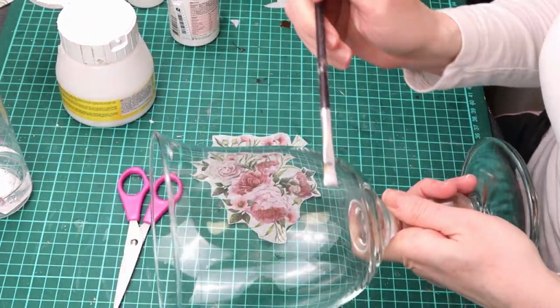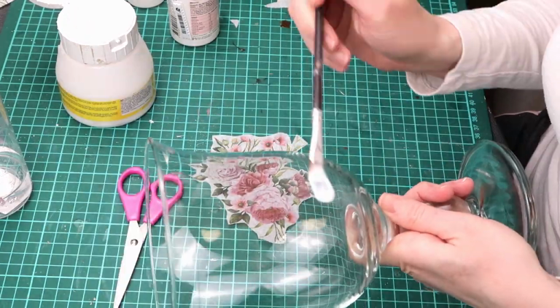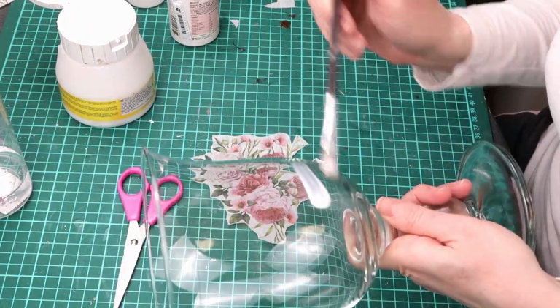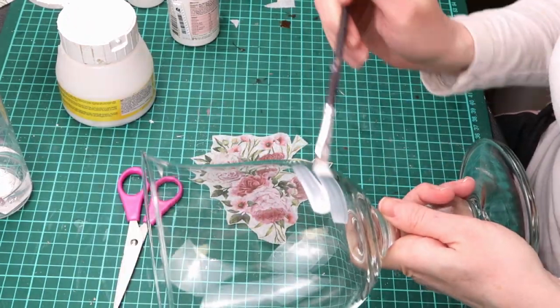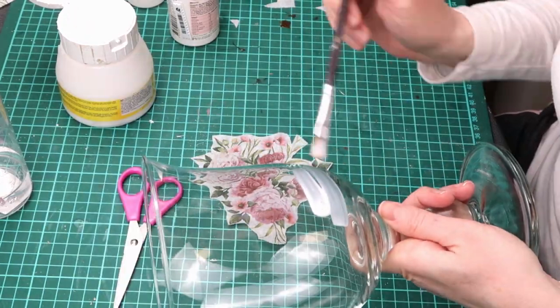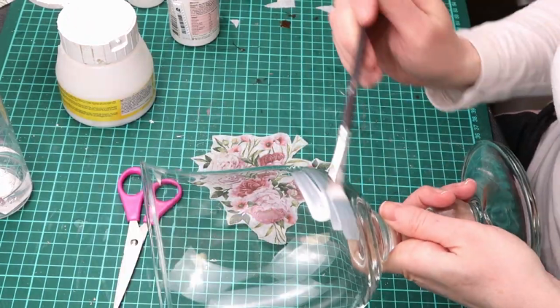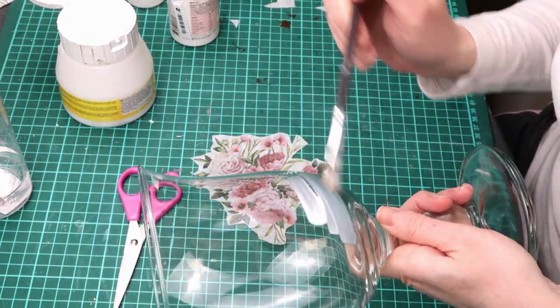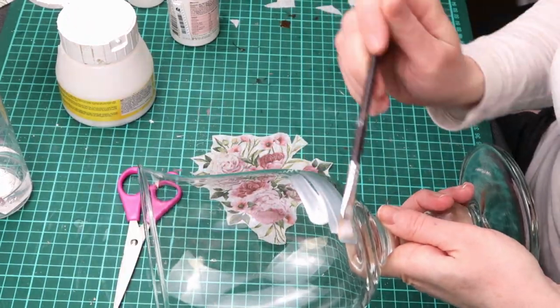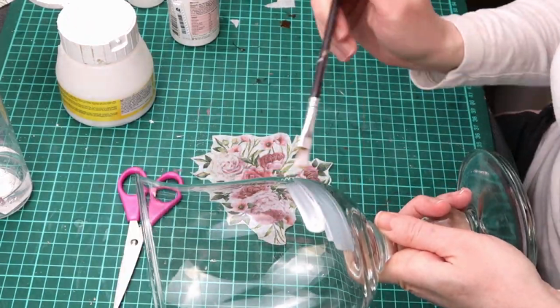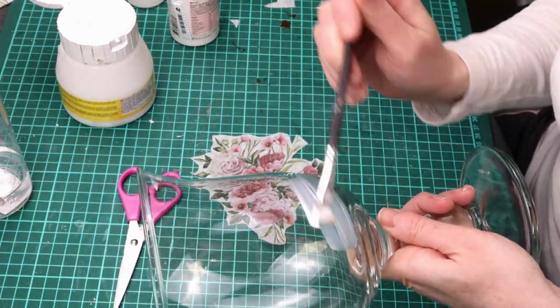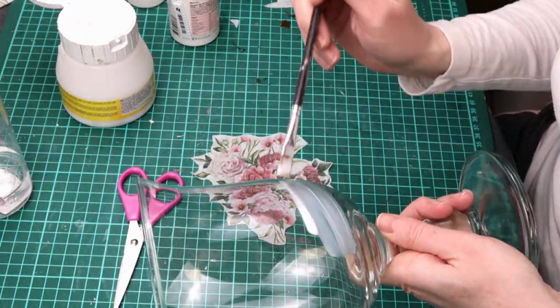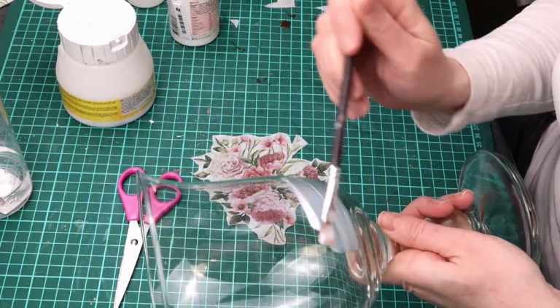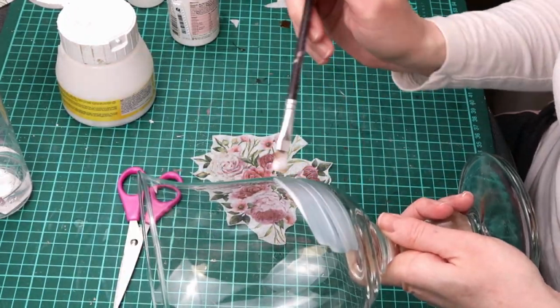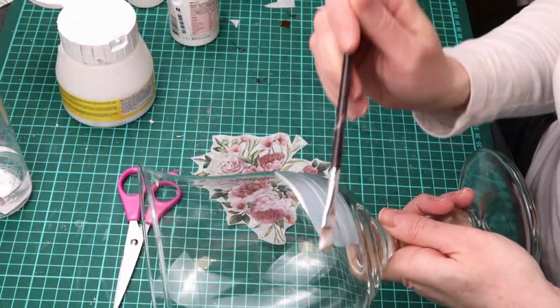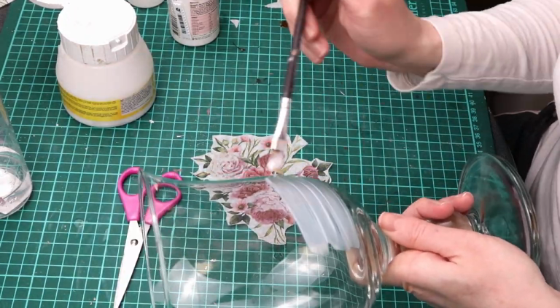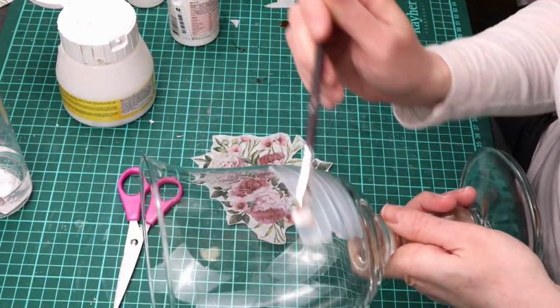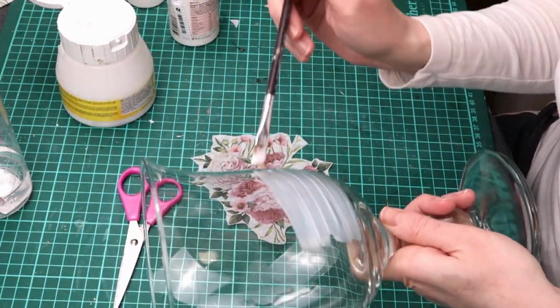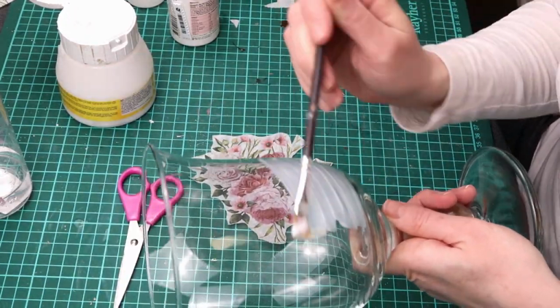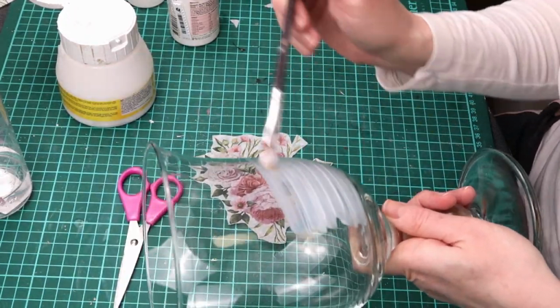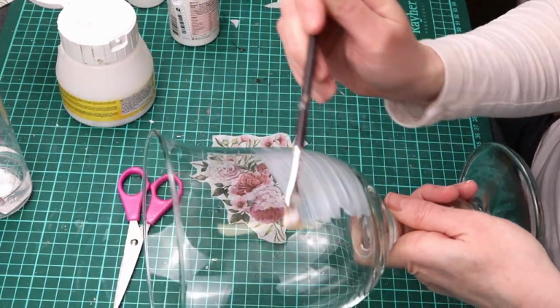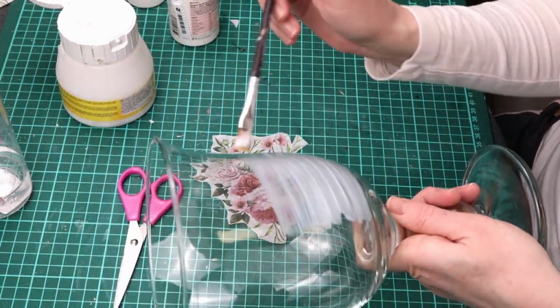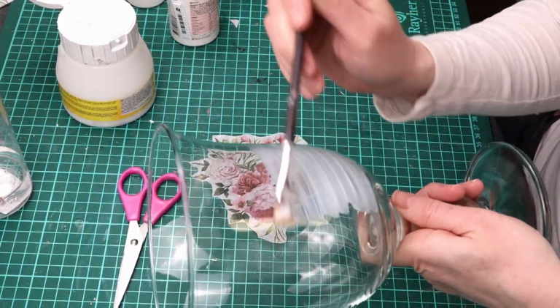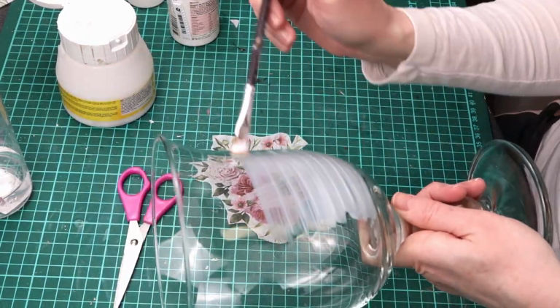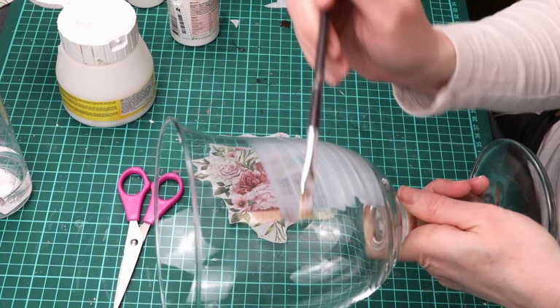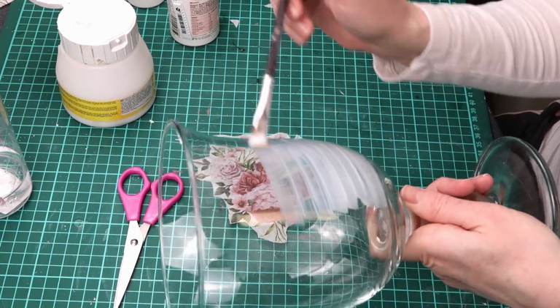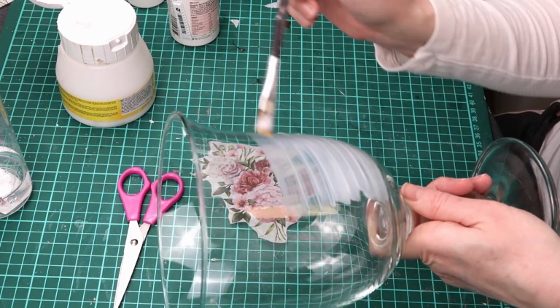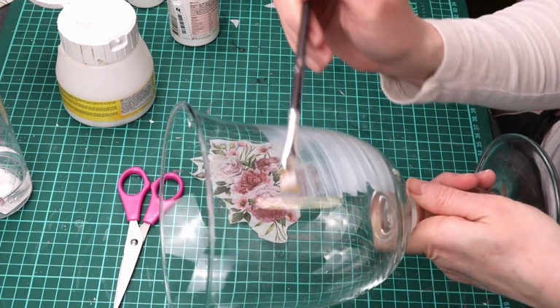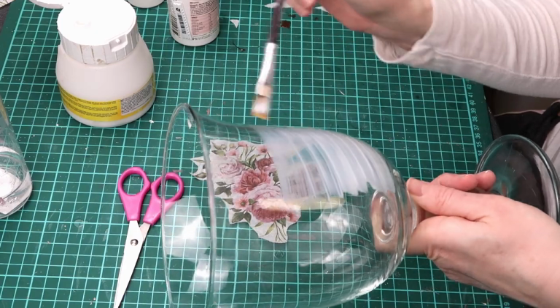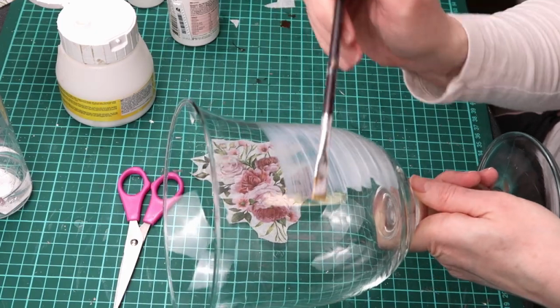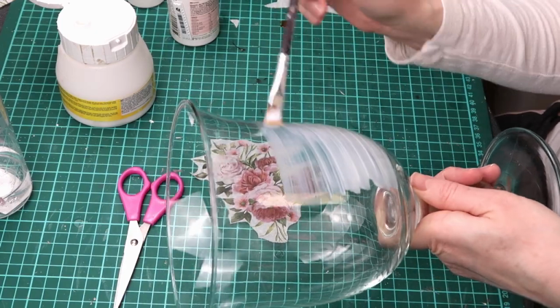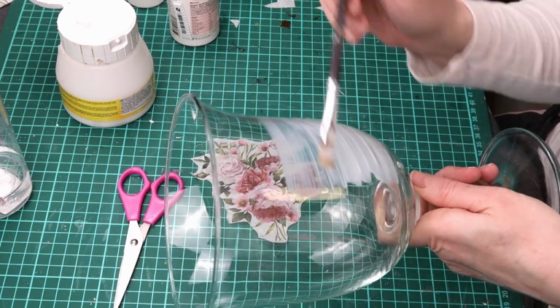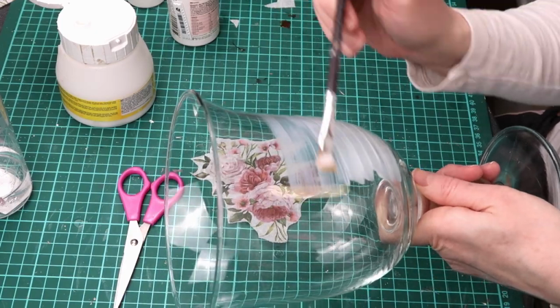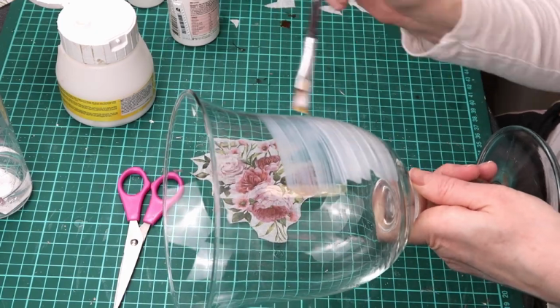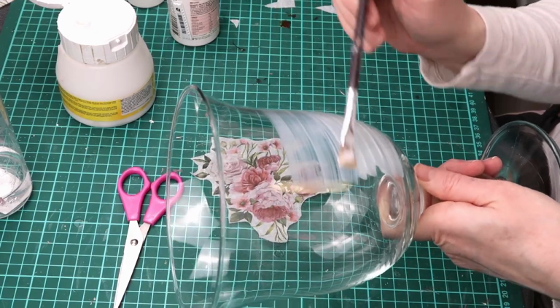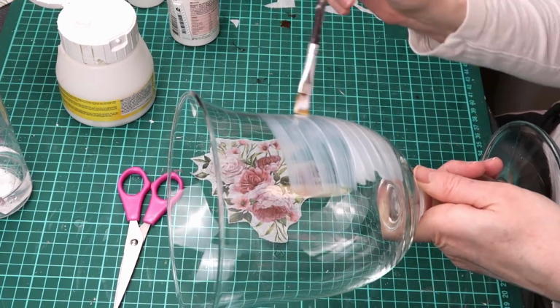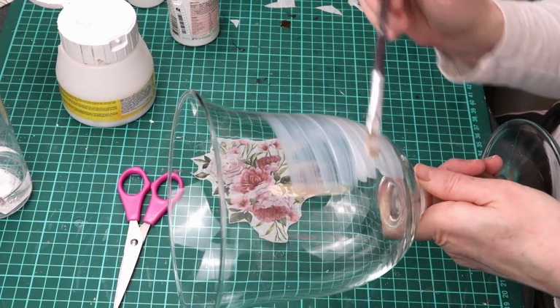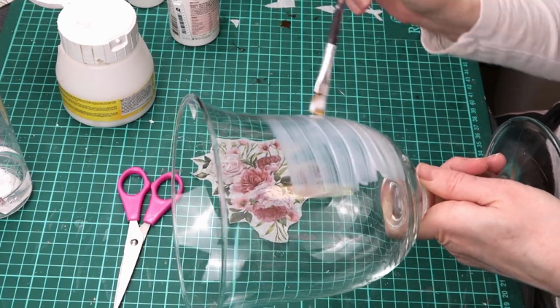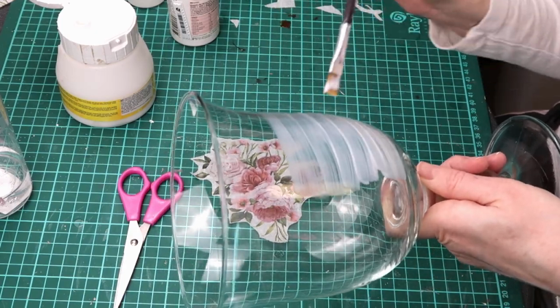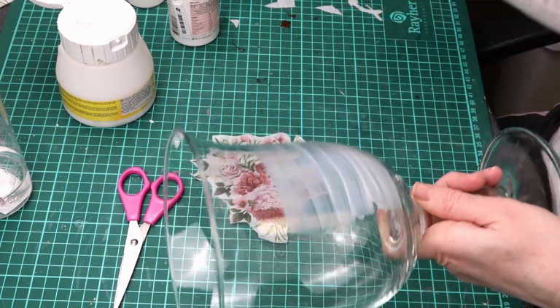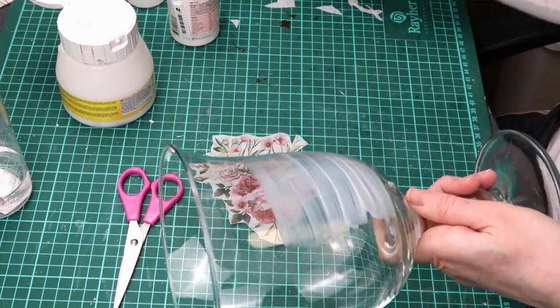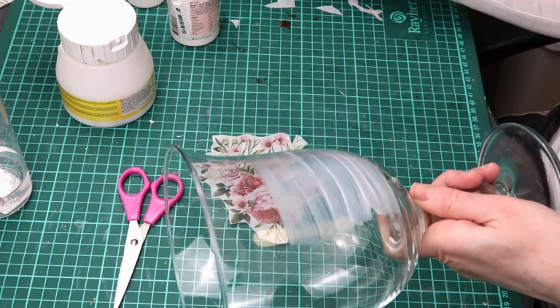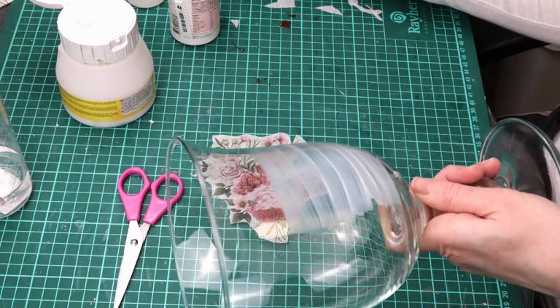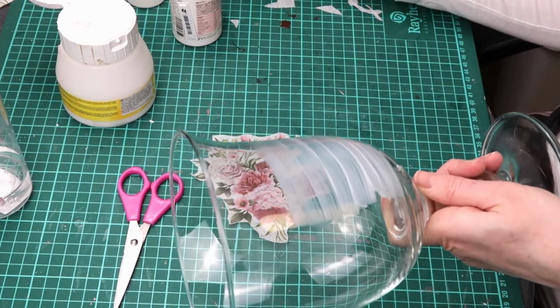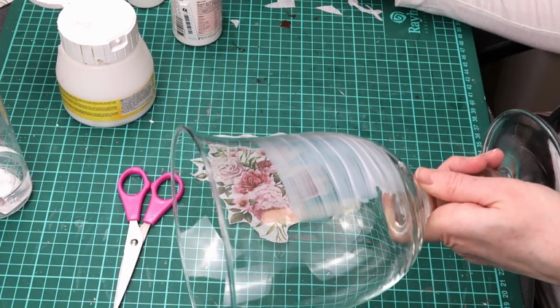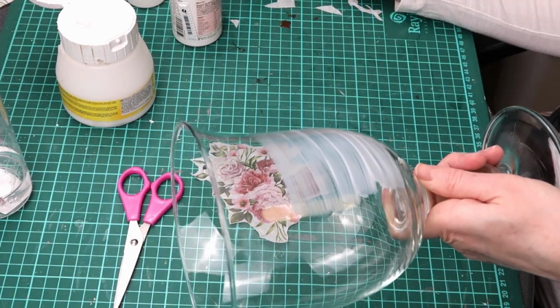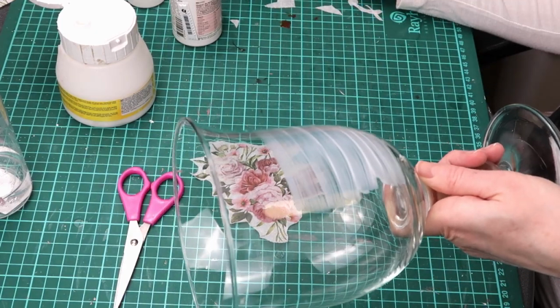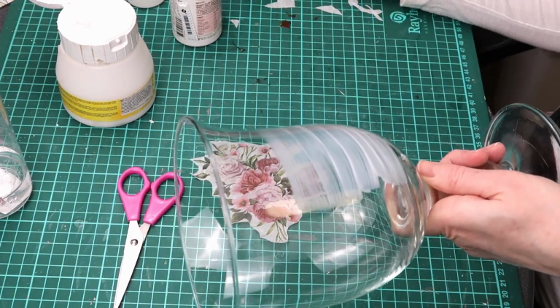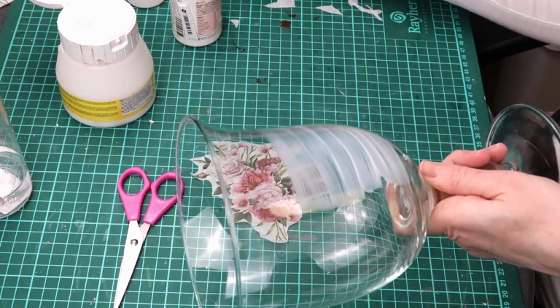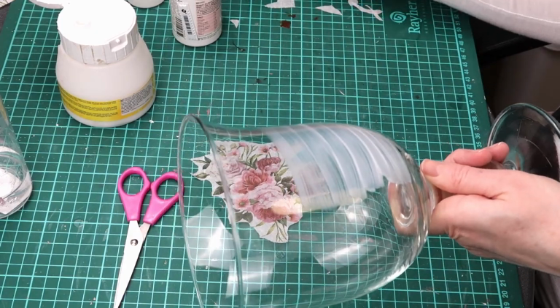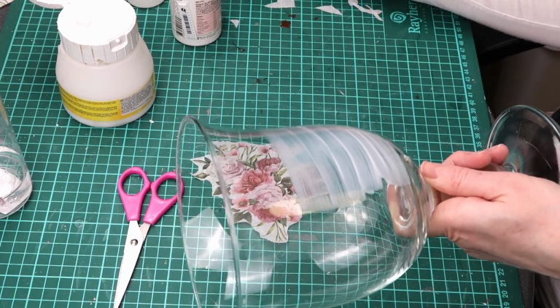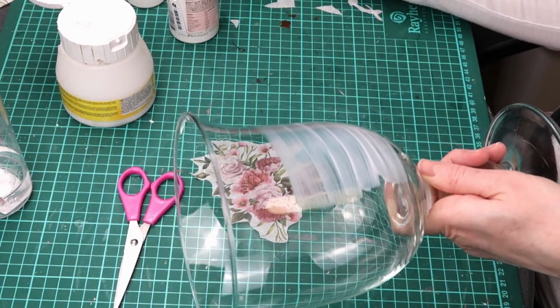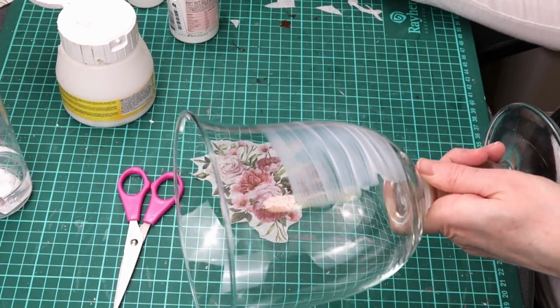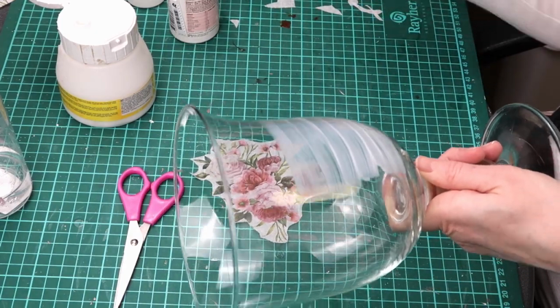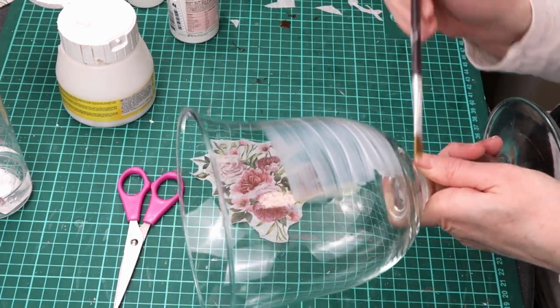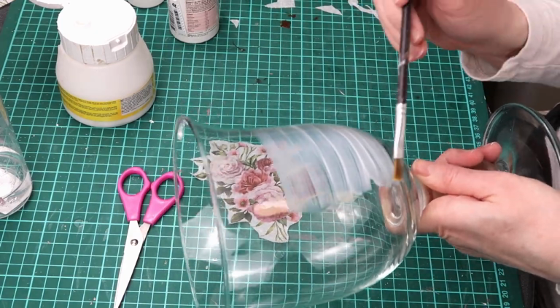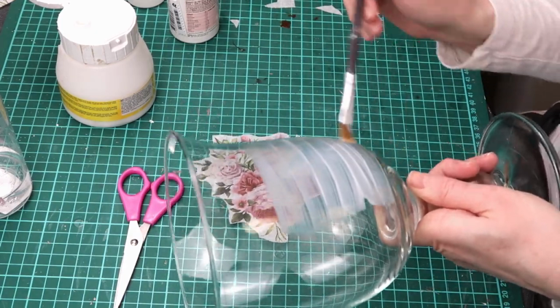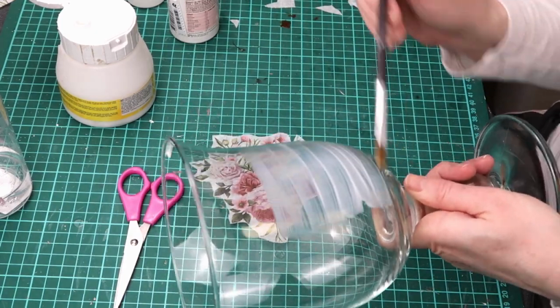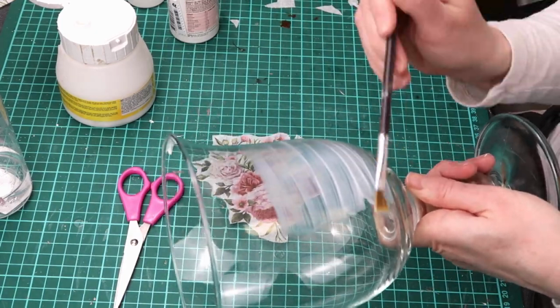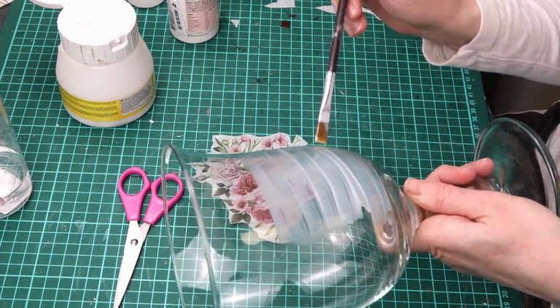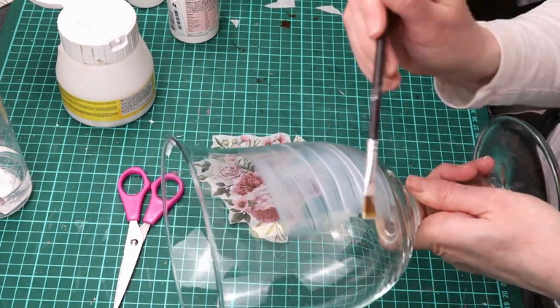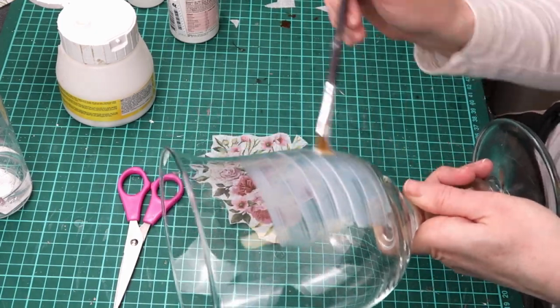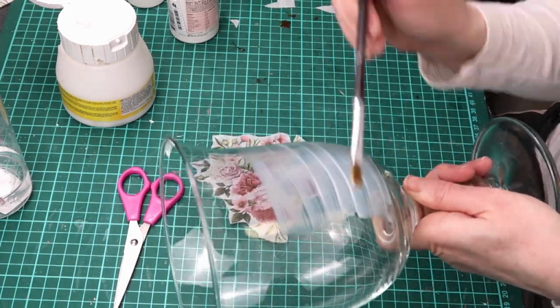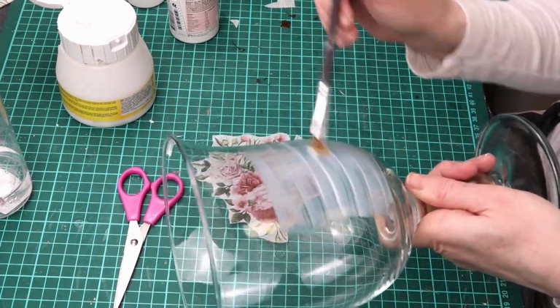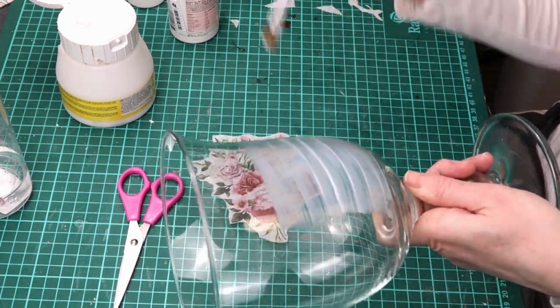I apply a coat of watered-down PVA glue. I use Art Podge, a European brand similar to Mod Podge.